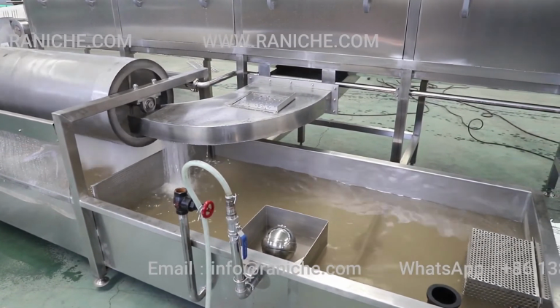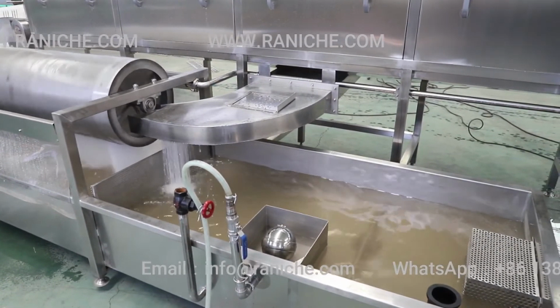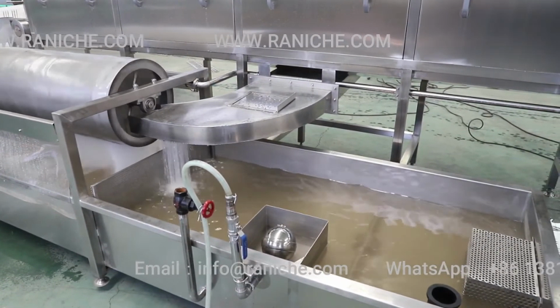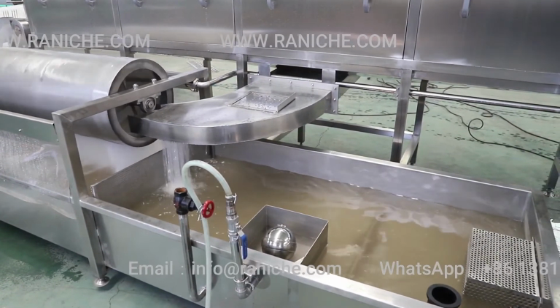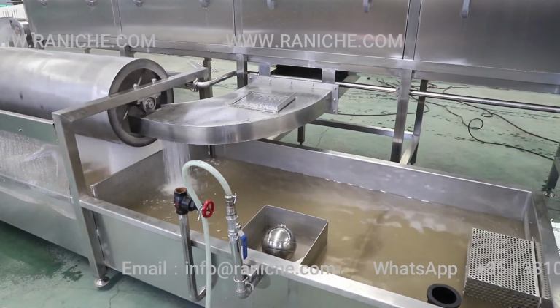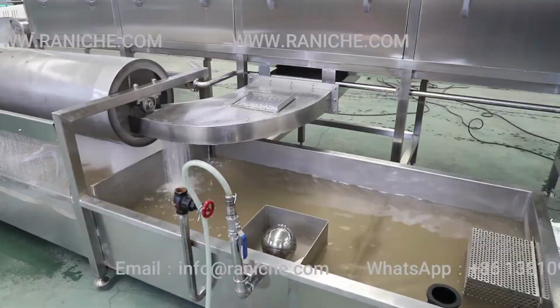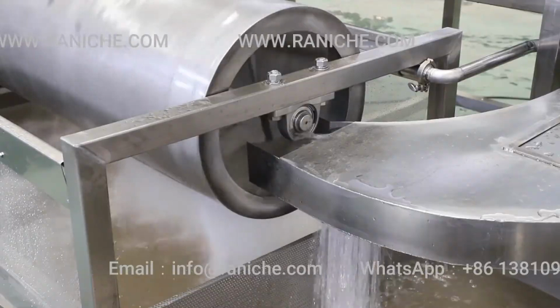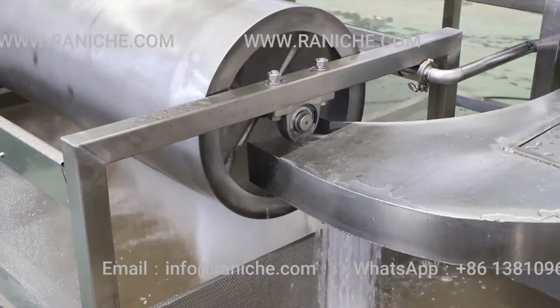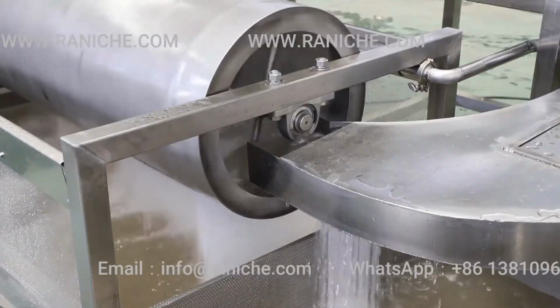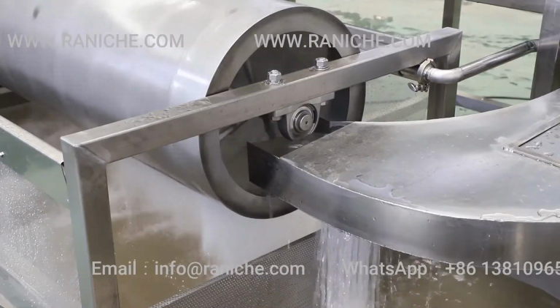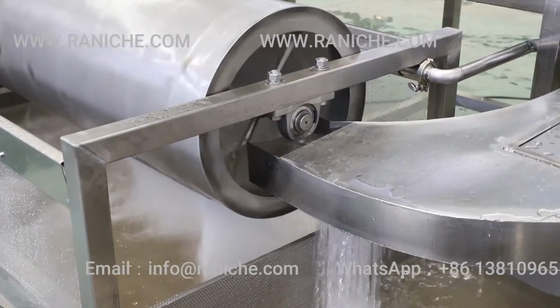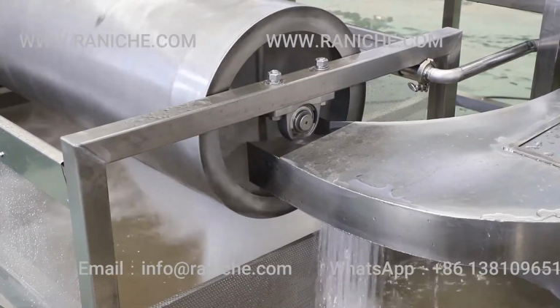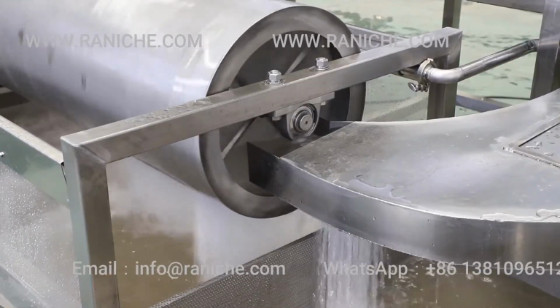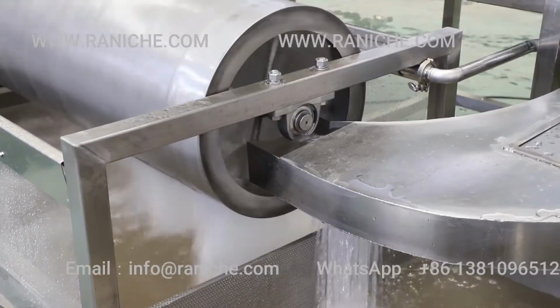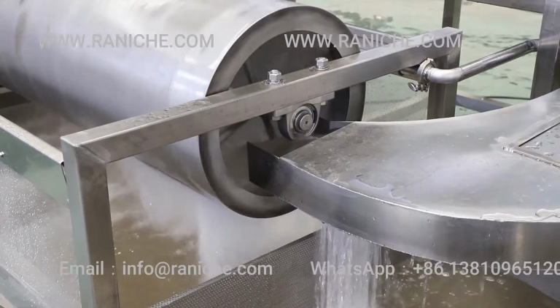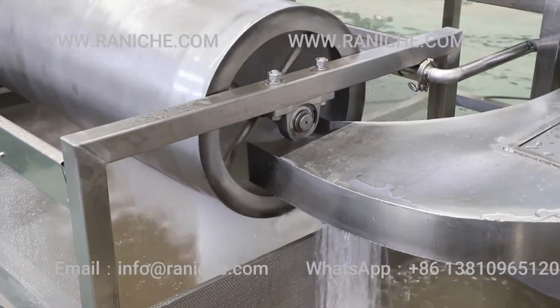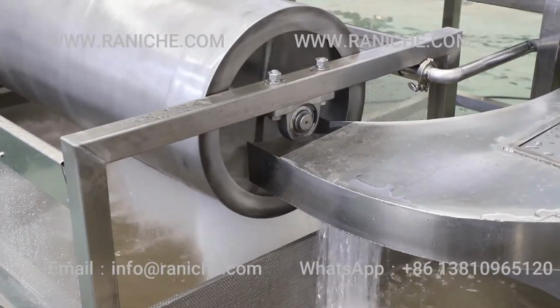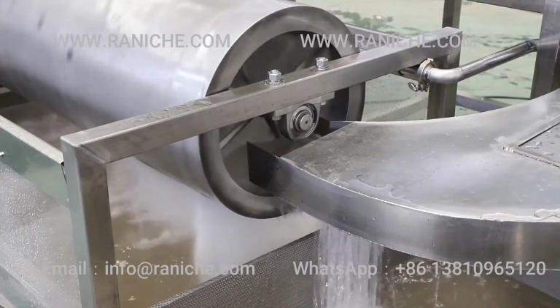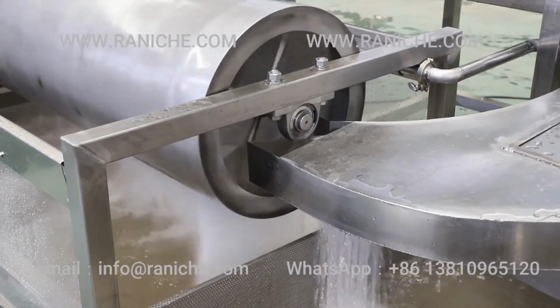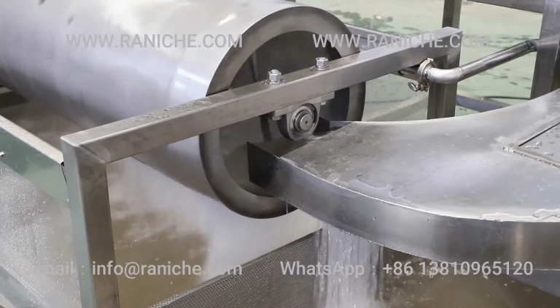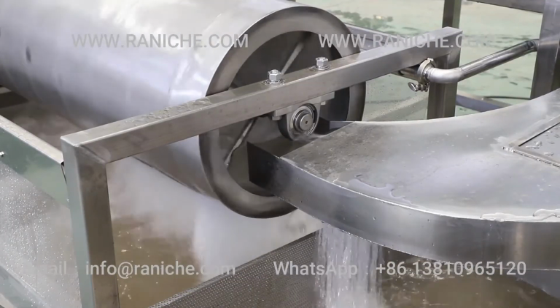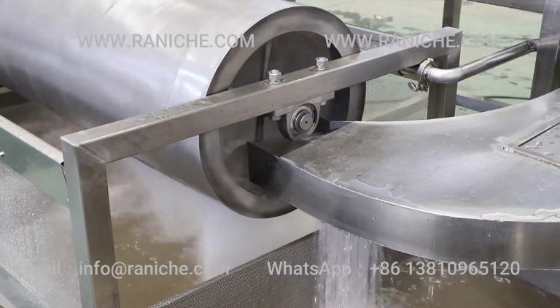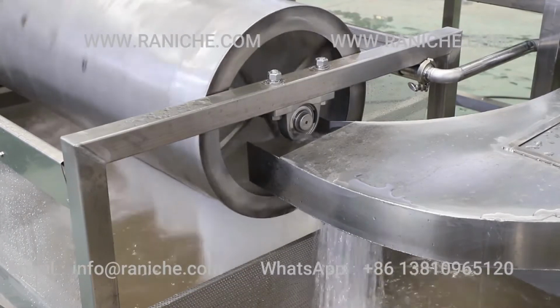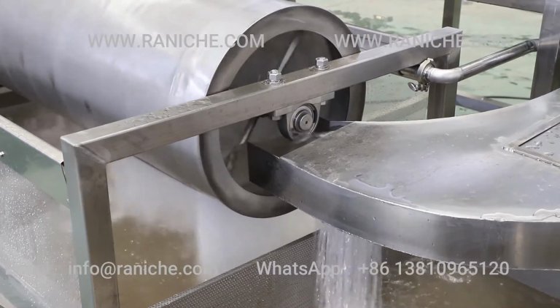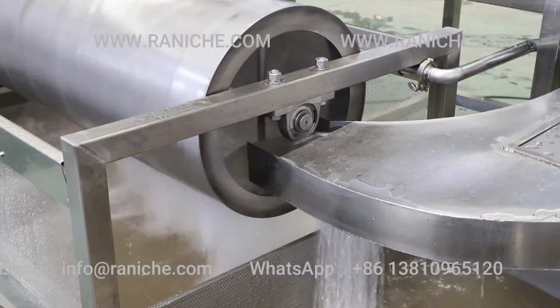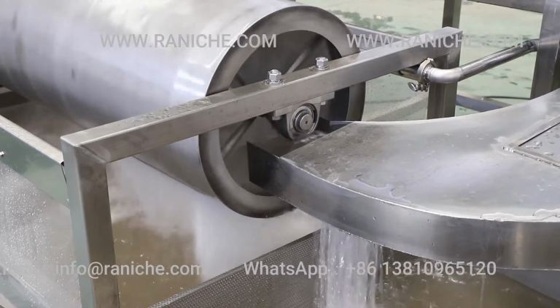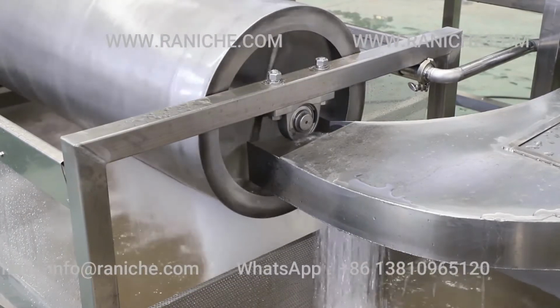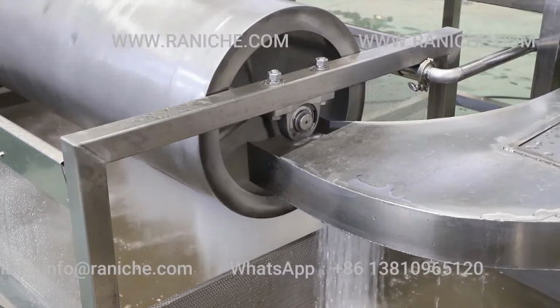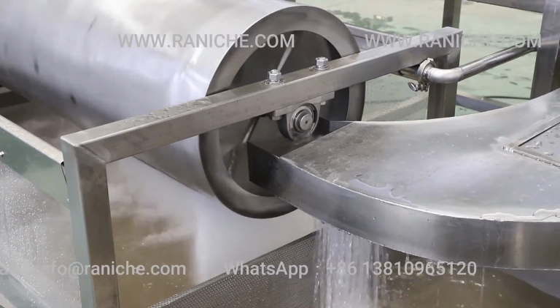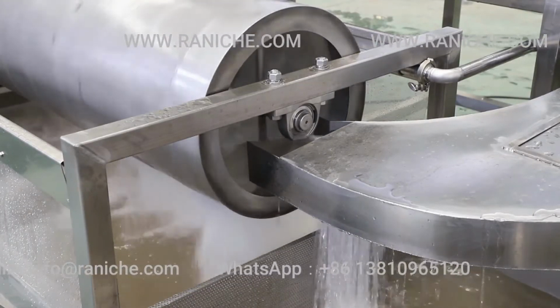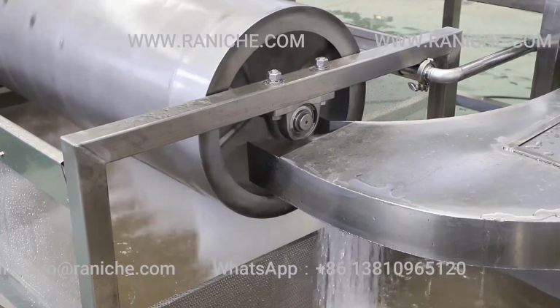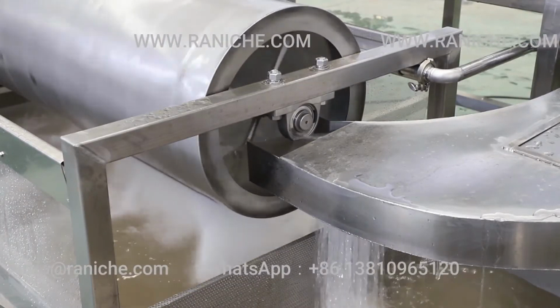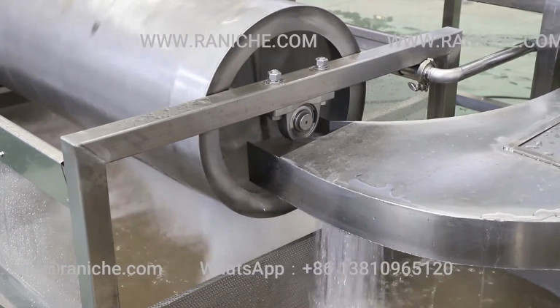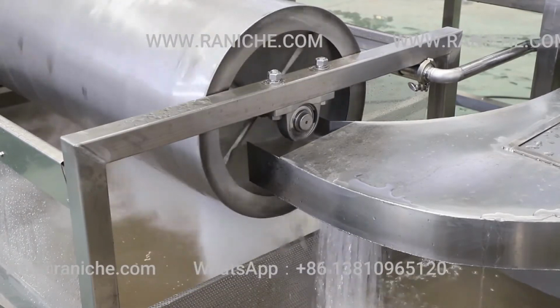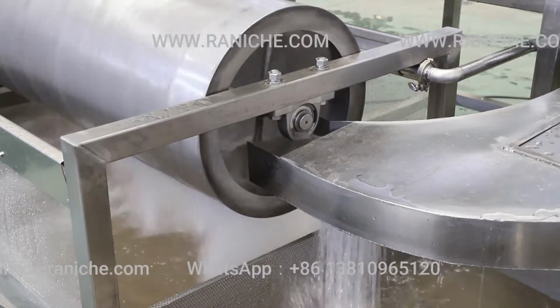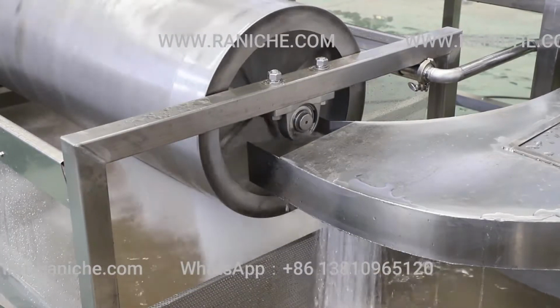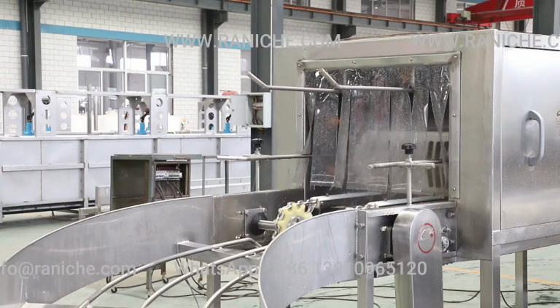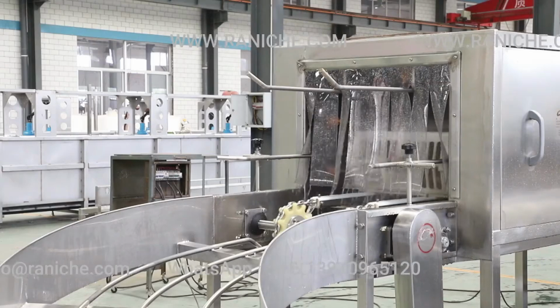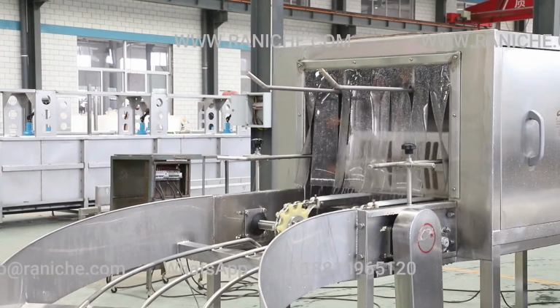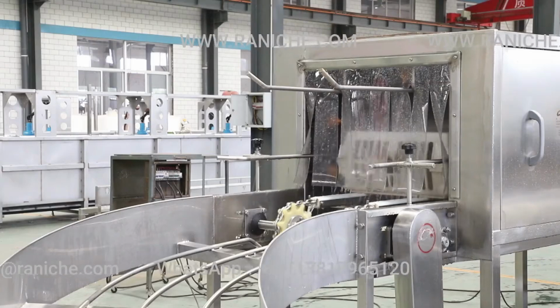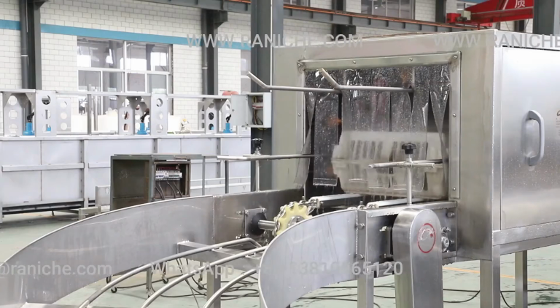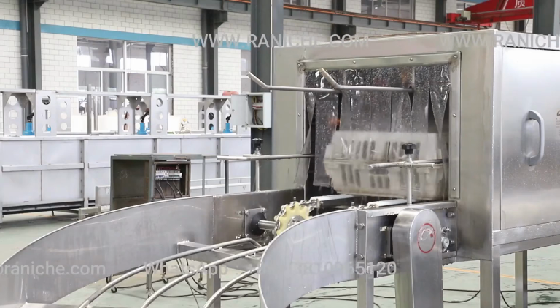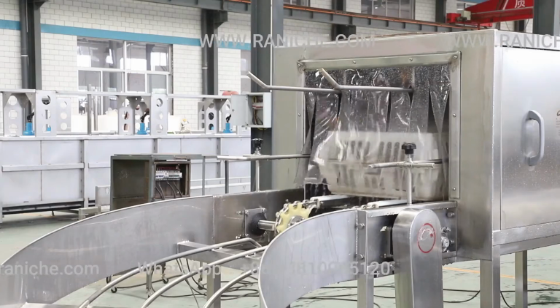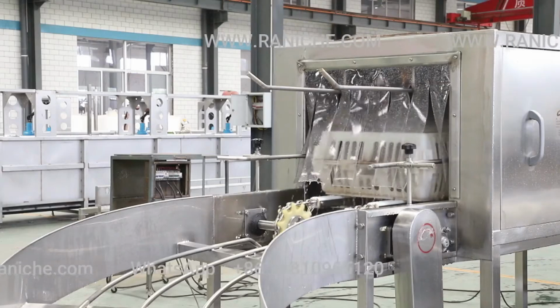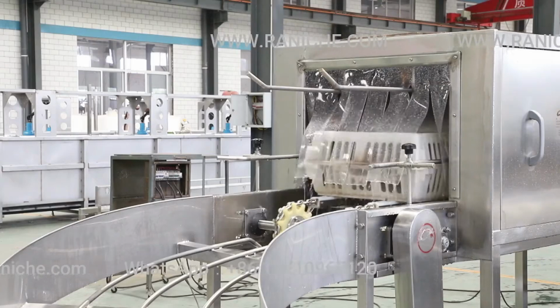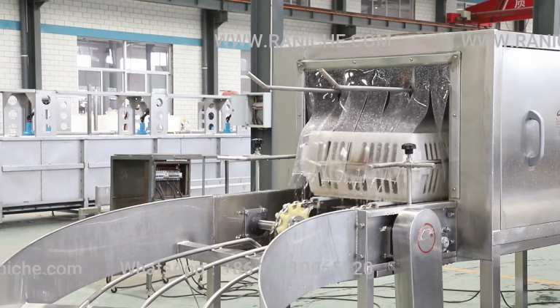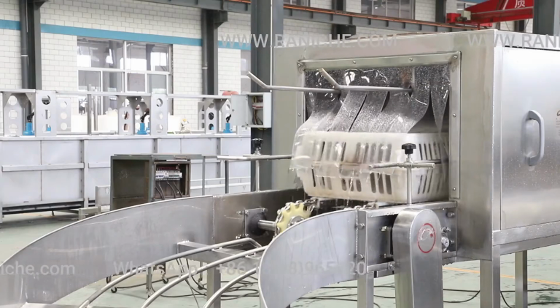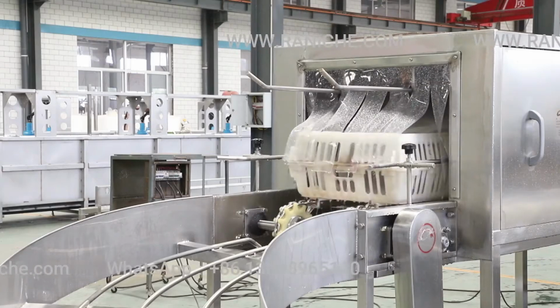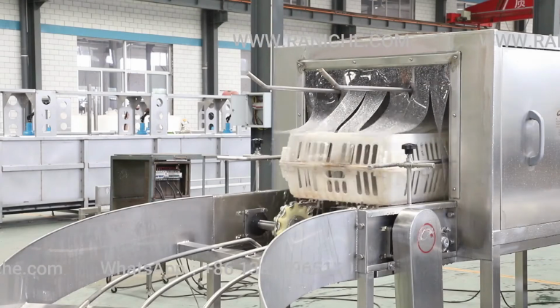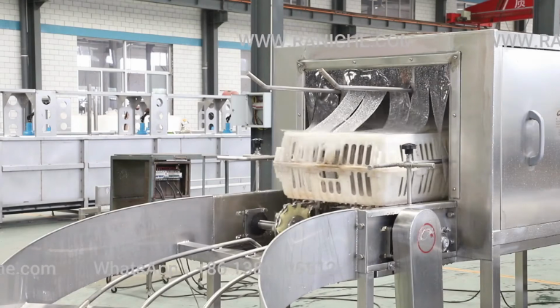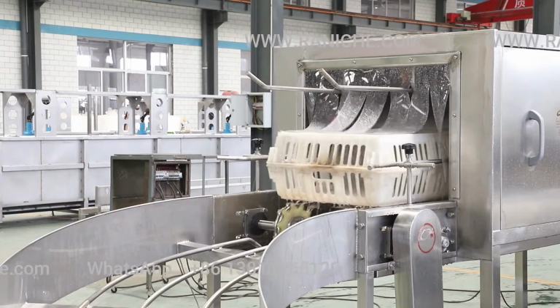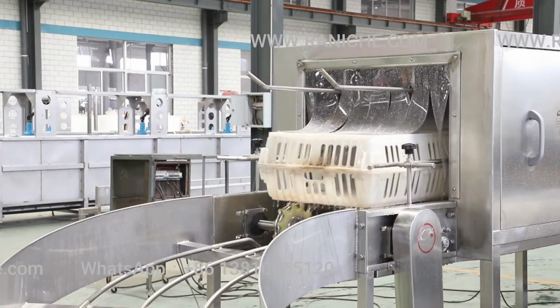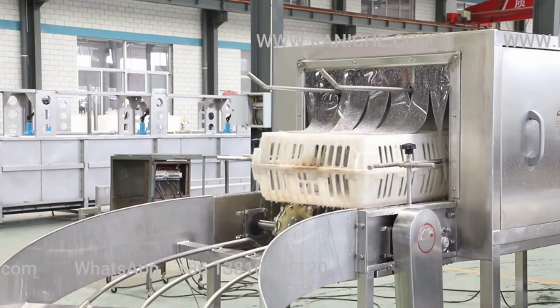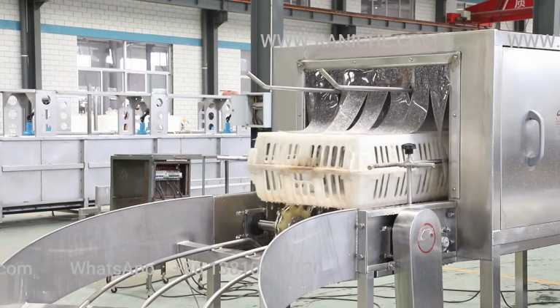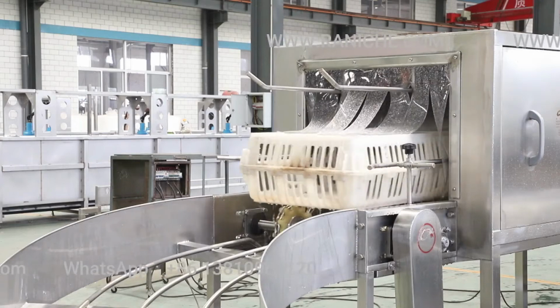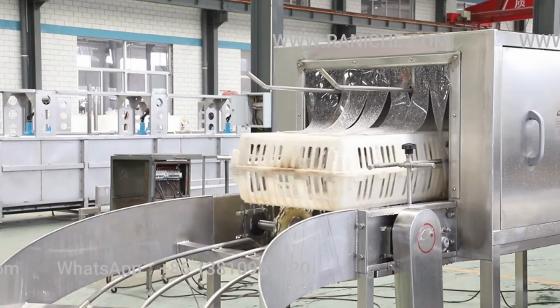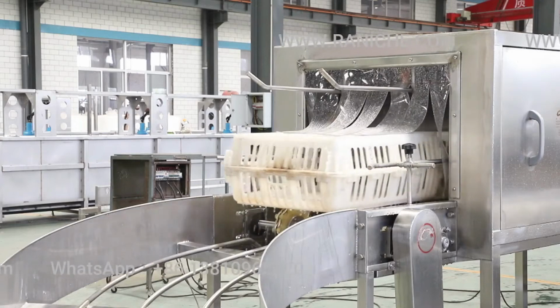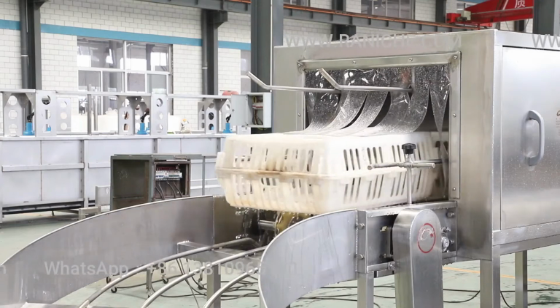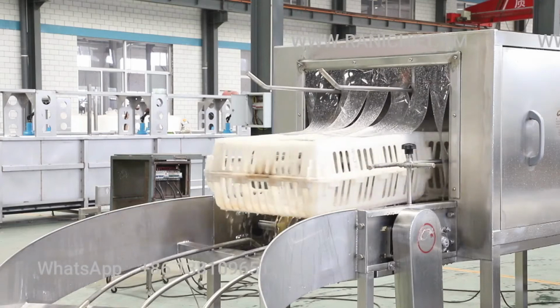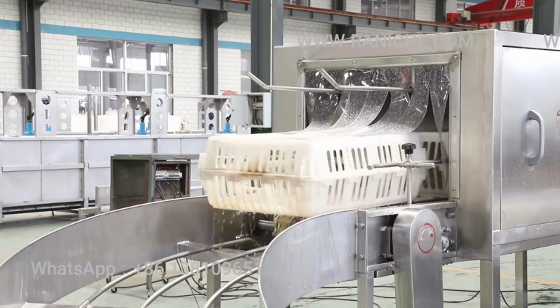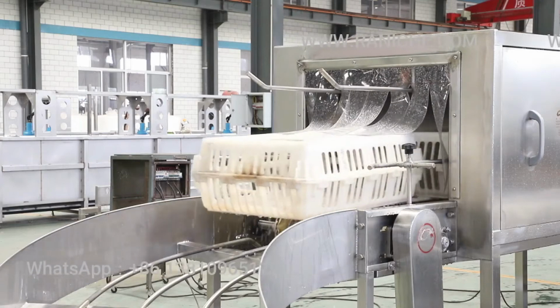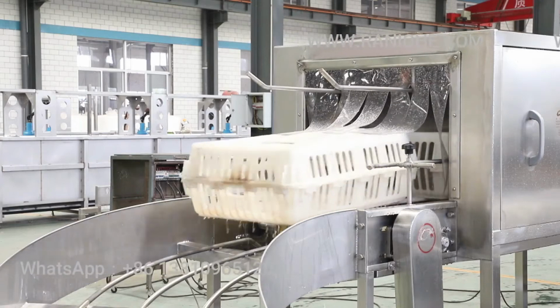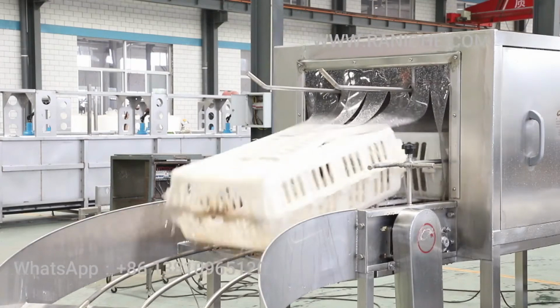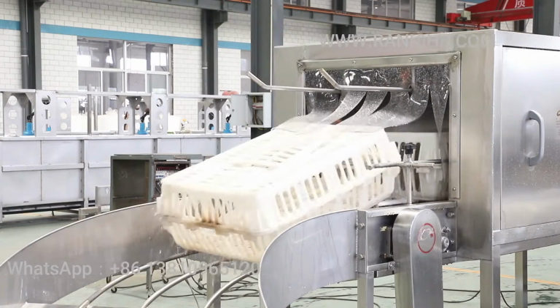The machine is fully made of high quality stainless steel, high resistance to corrosion, long service life.